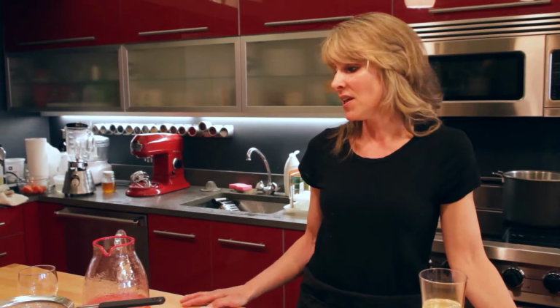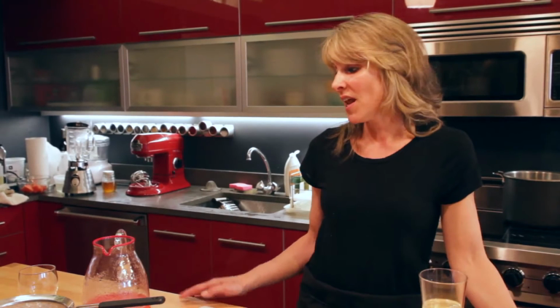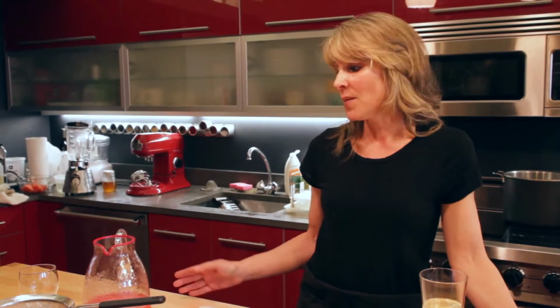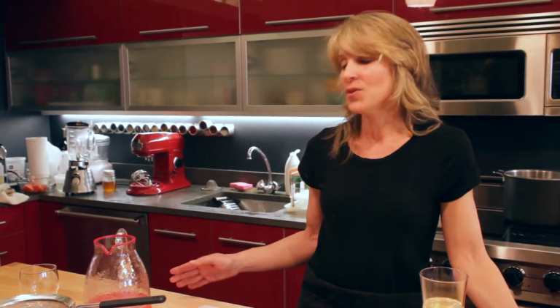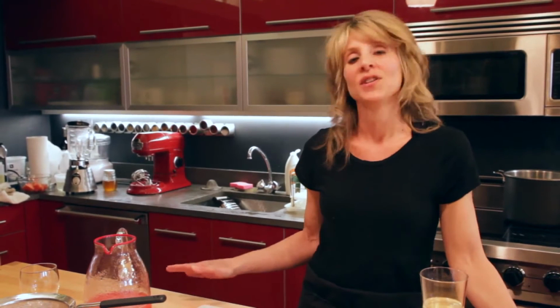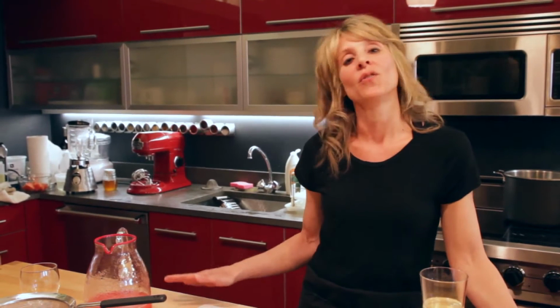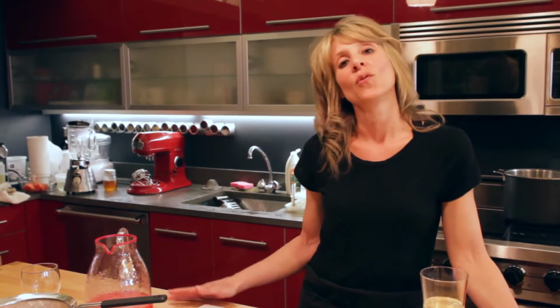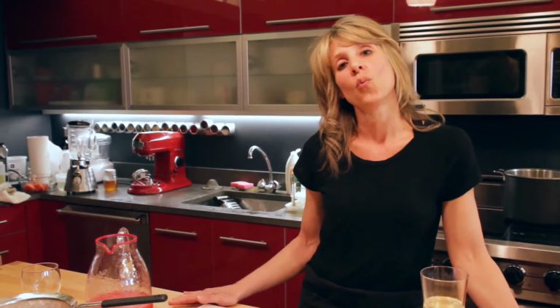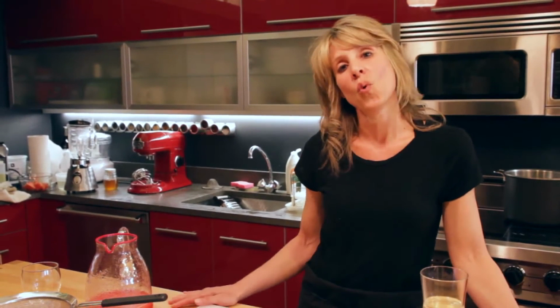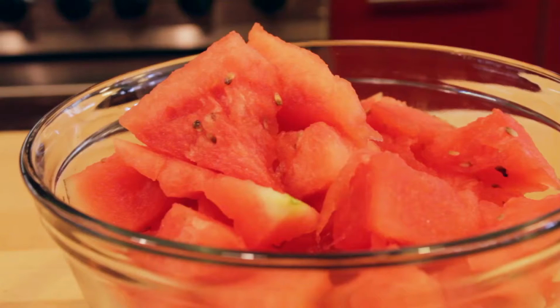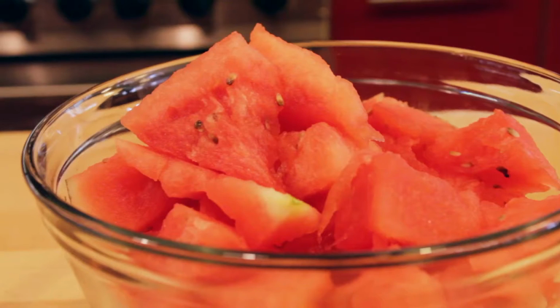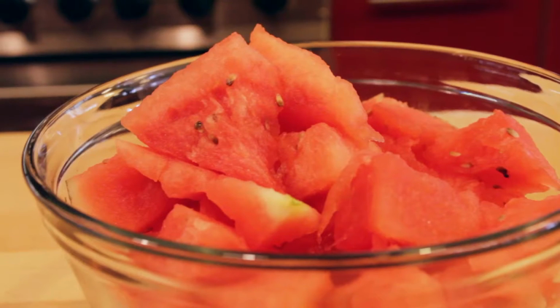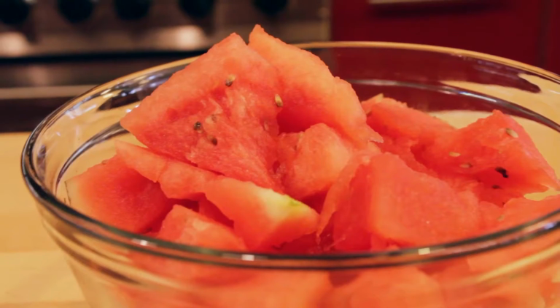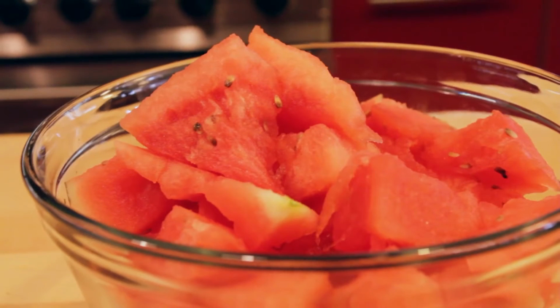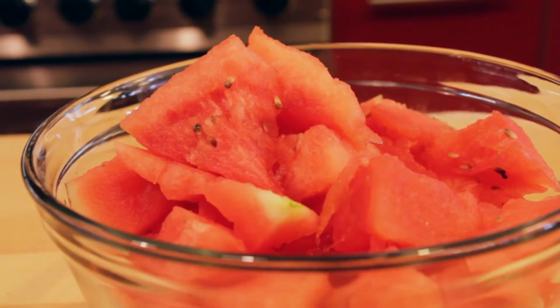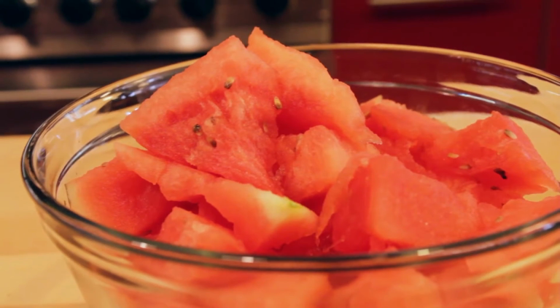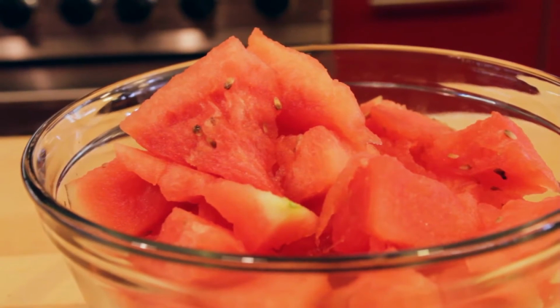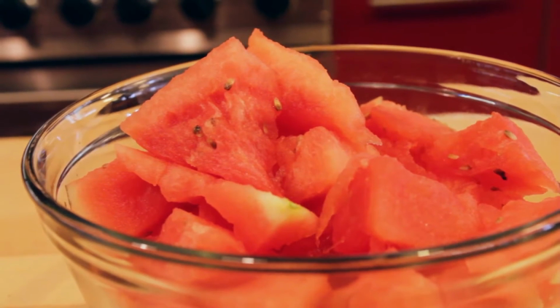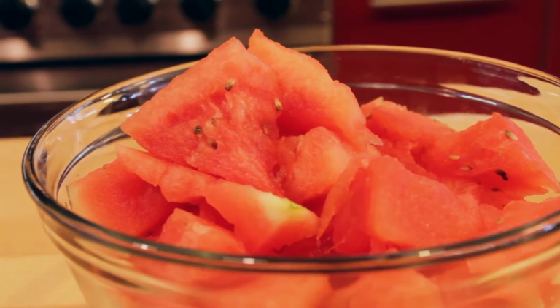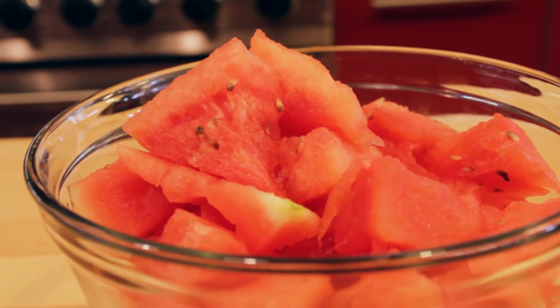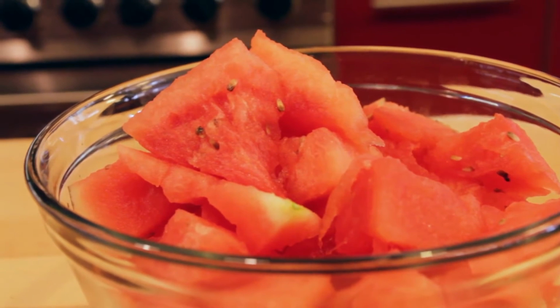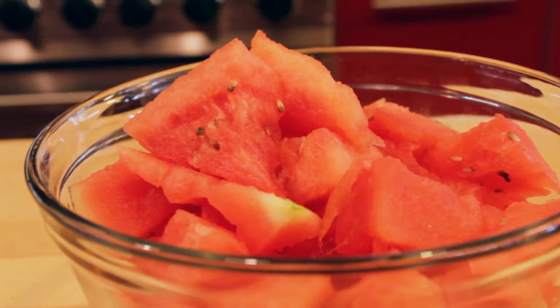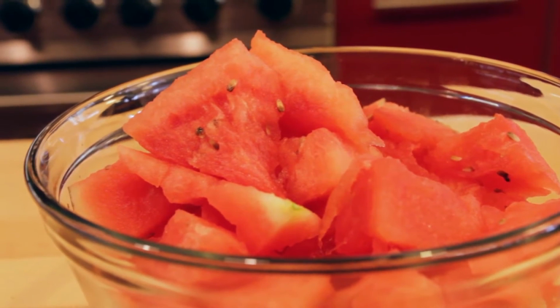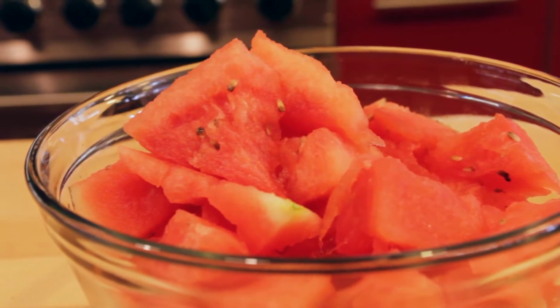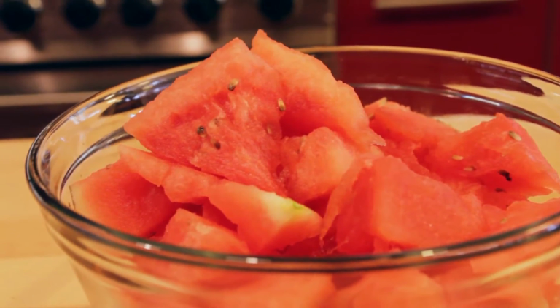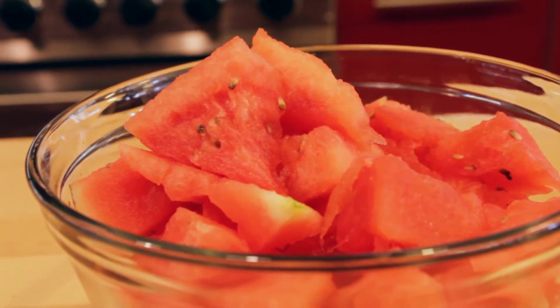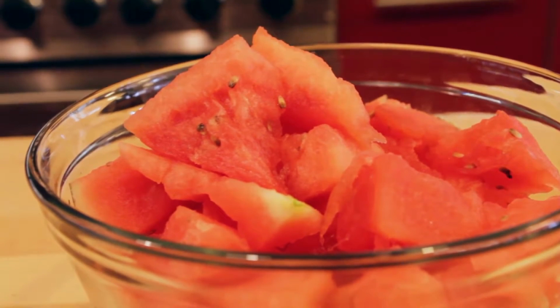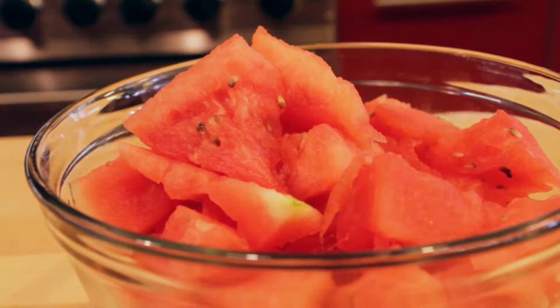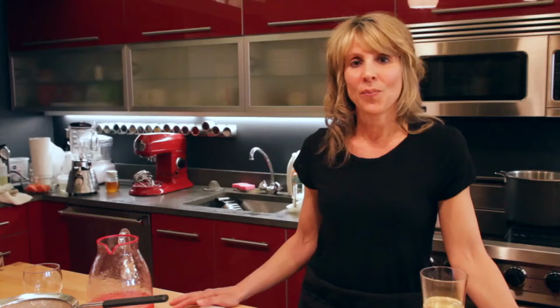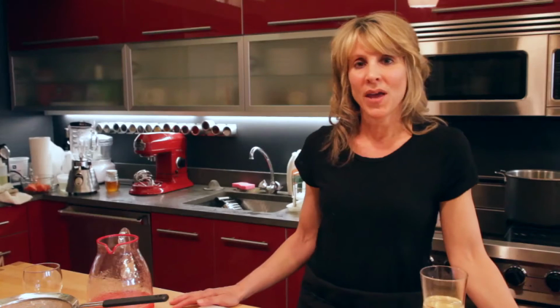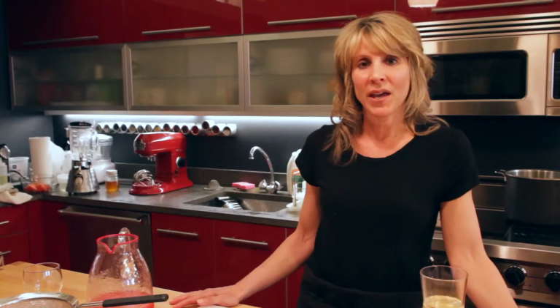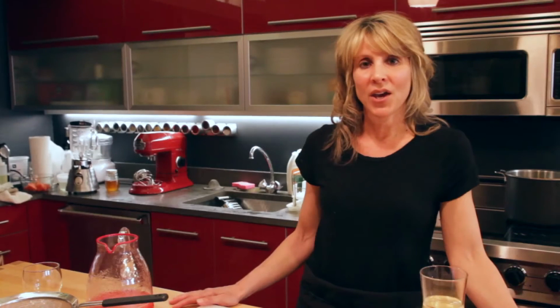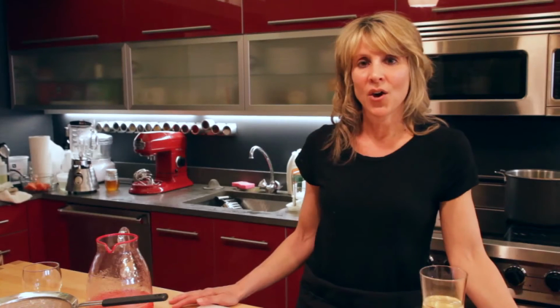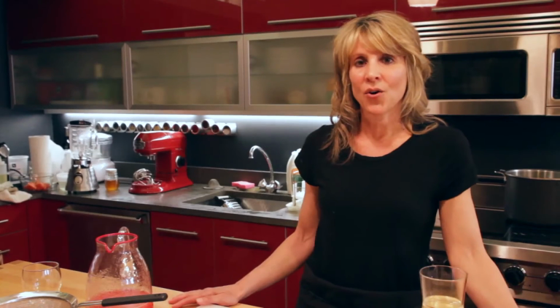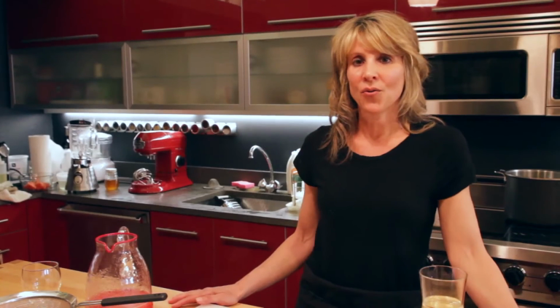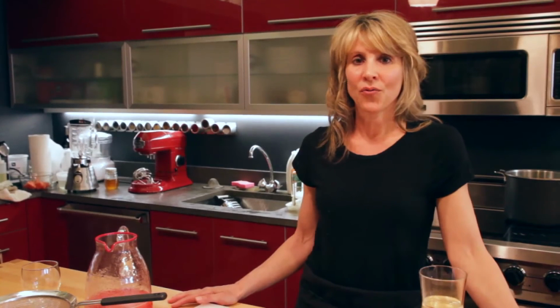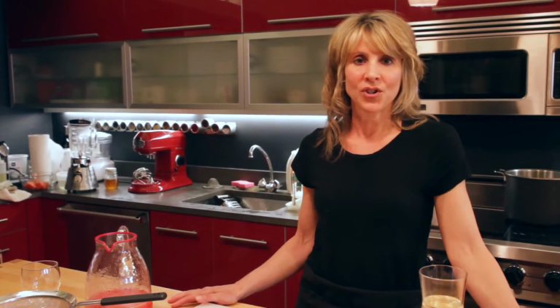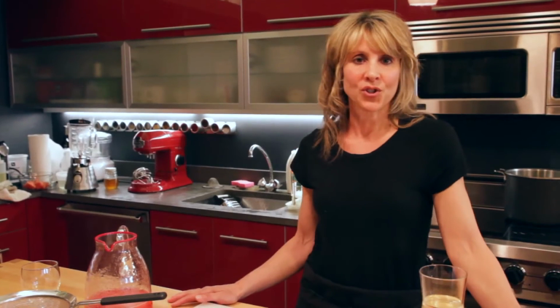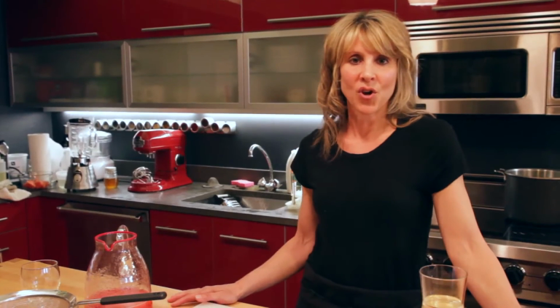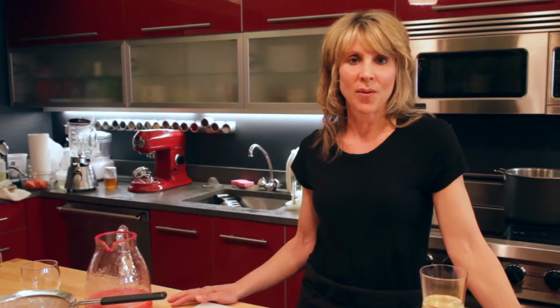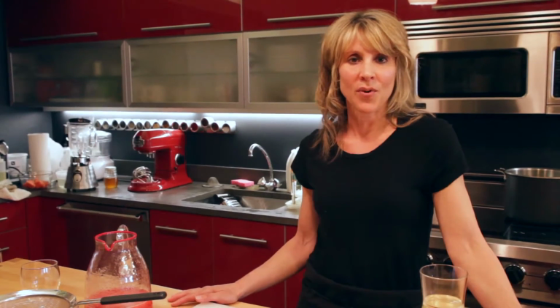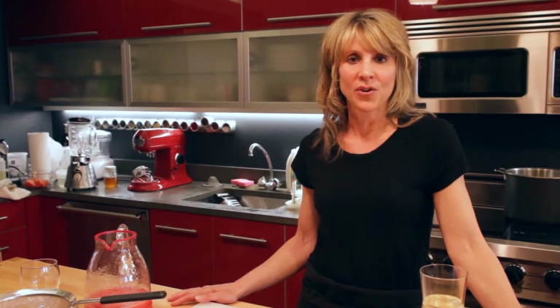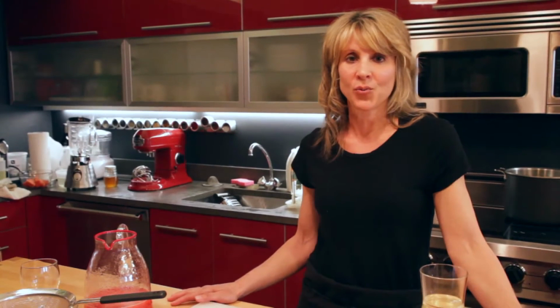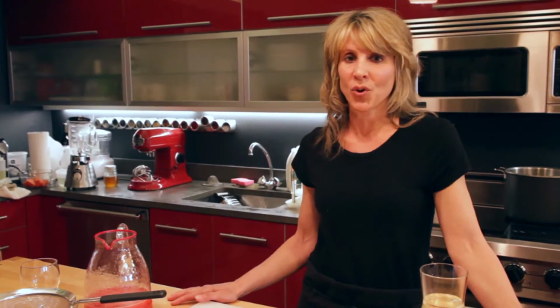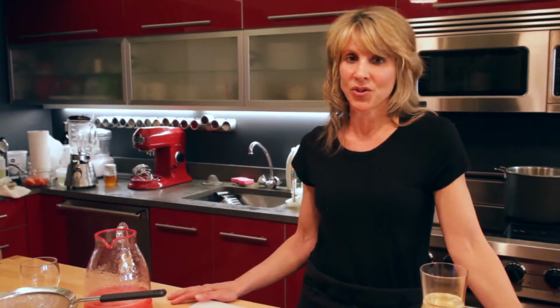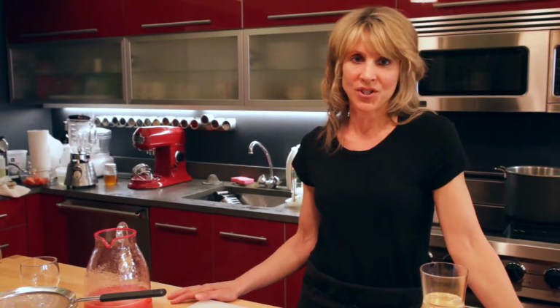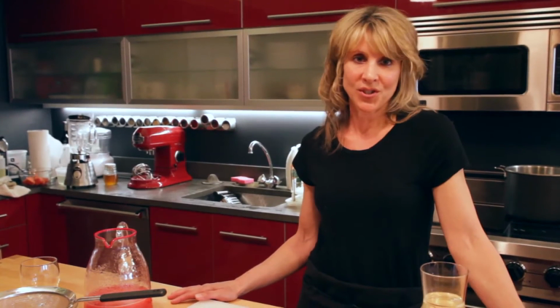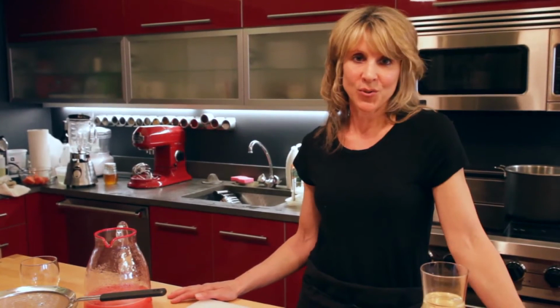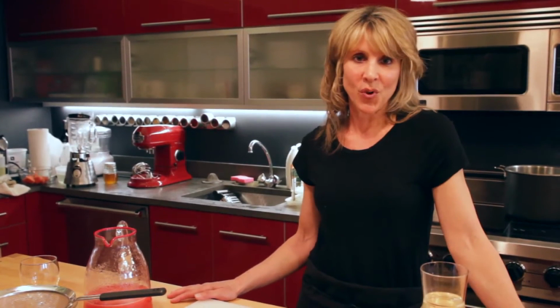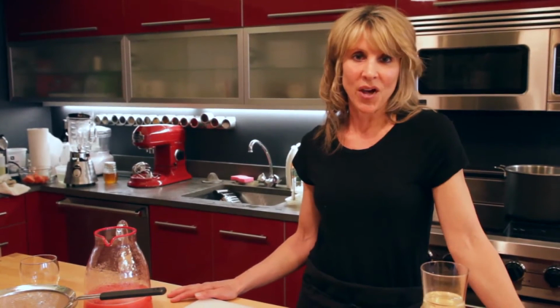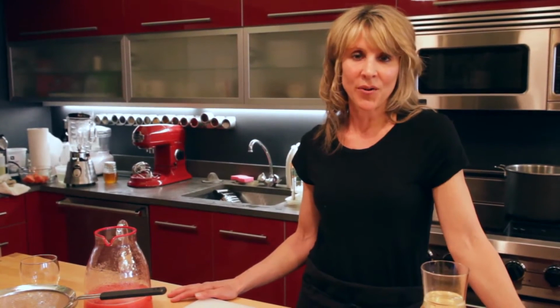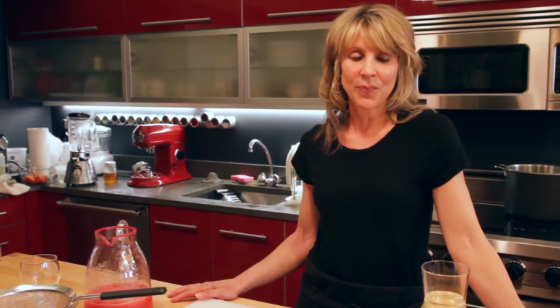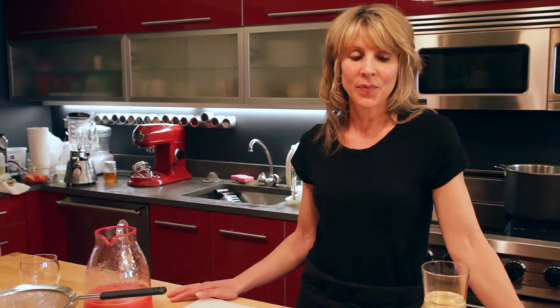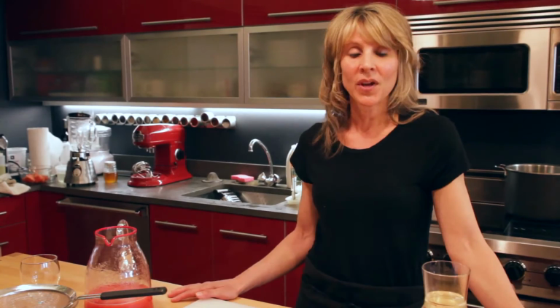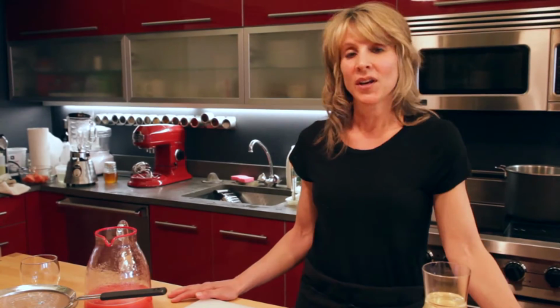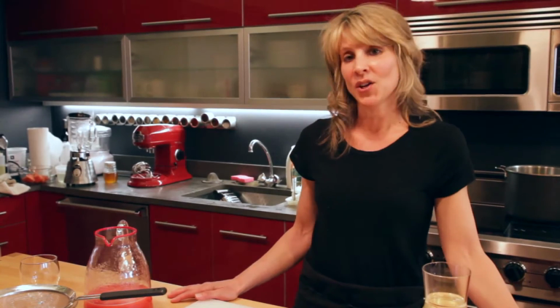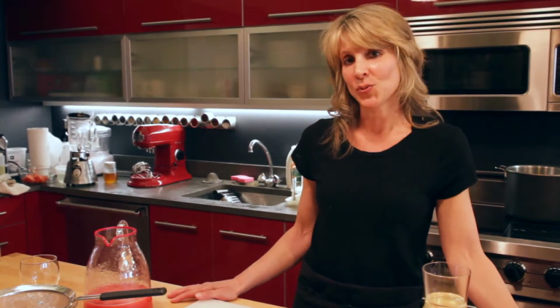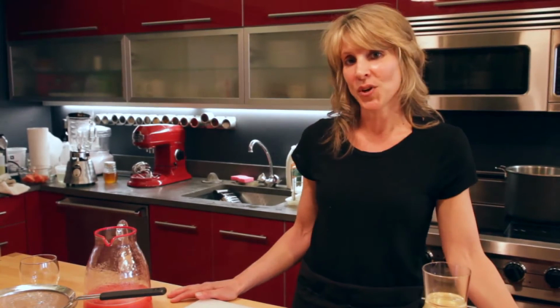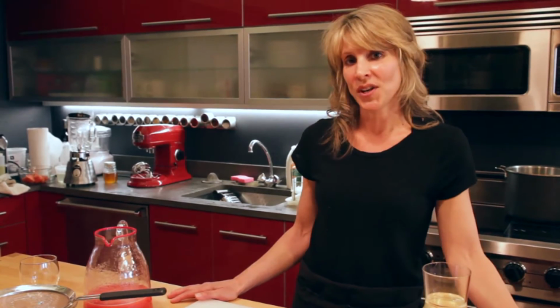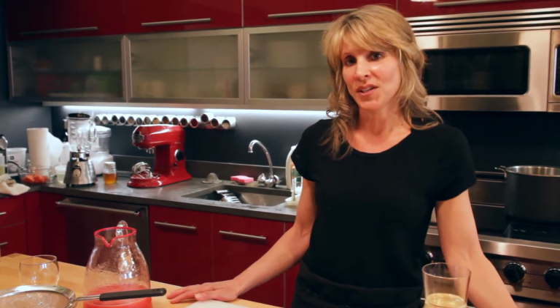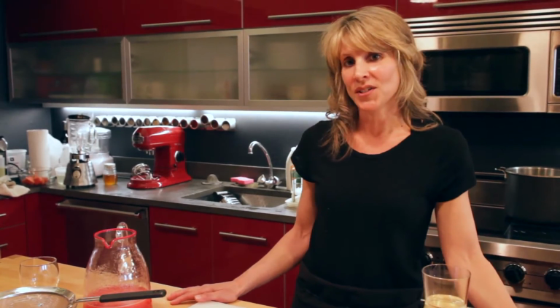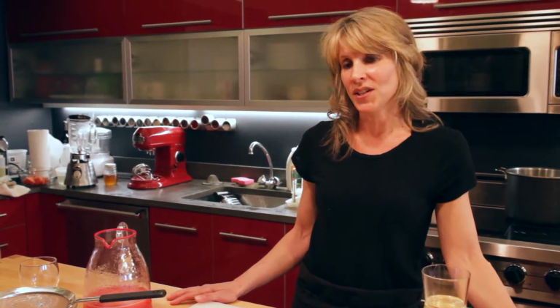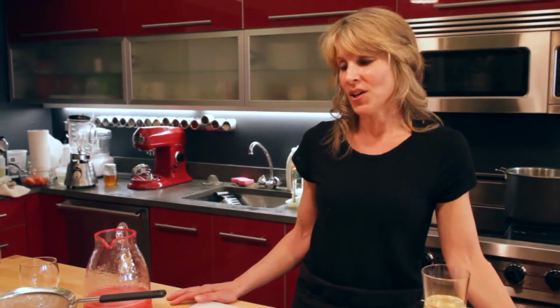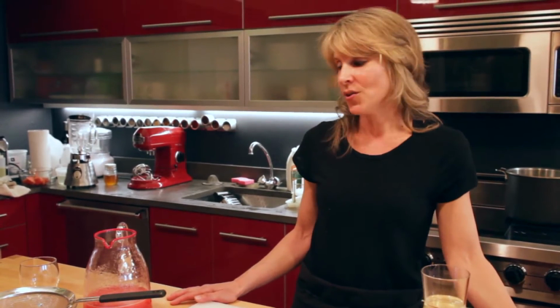Today I'm using watermelon, but pineapple, mango, and fresh strawberries work just as well. And here's what you need to do.